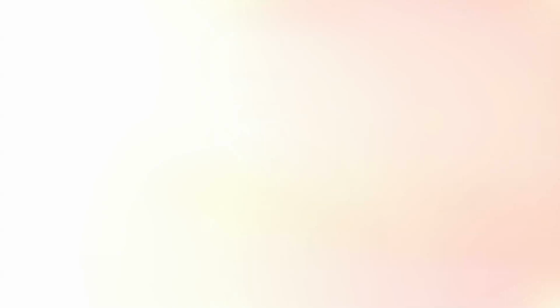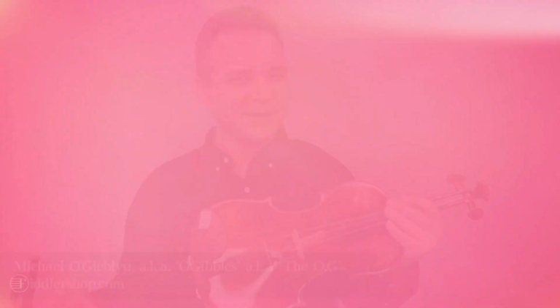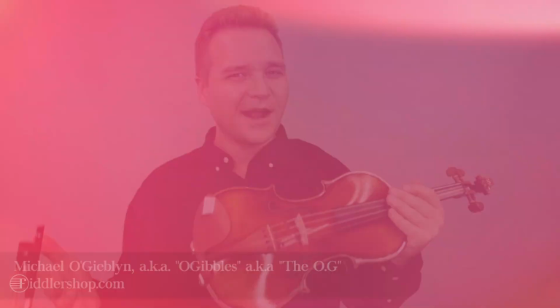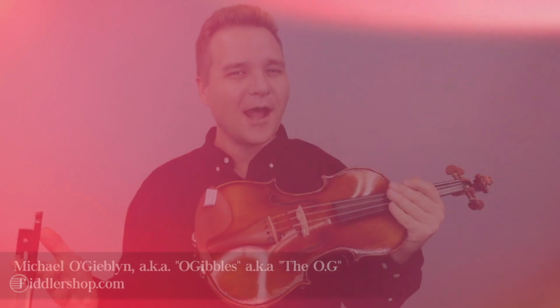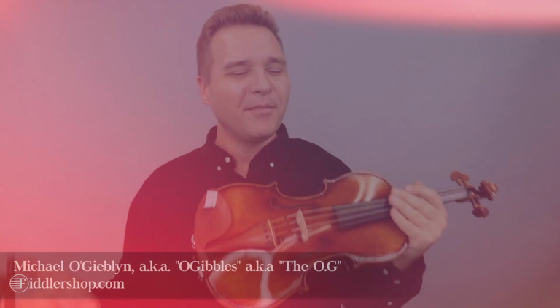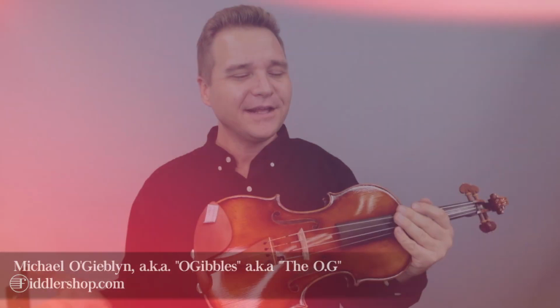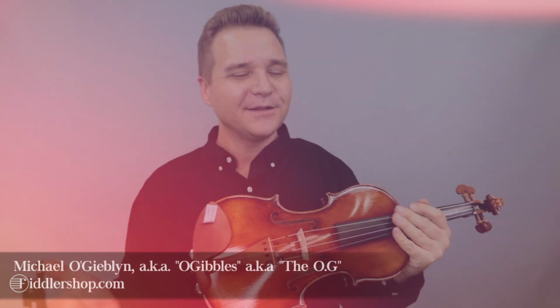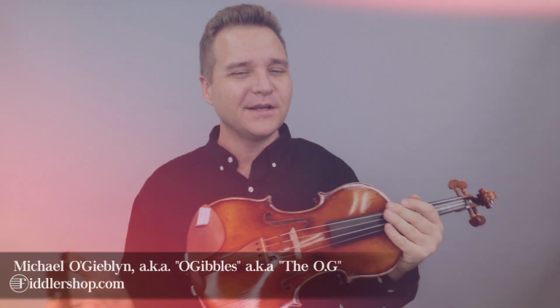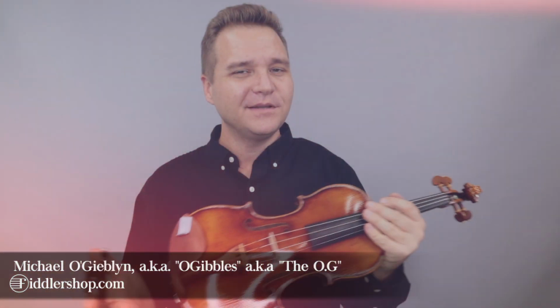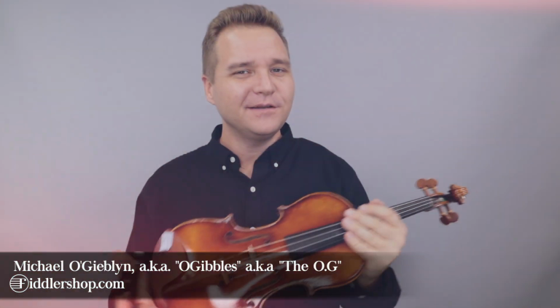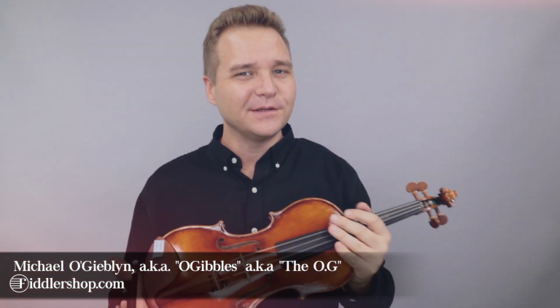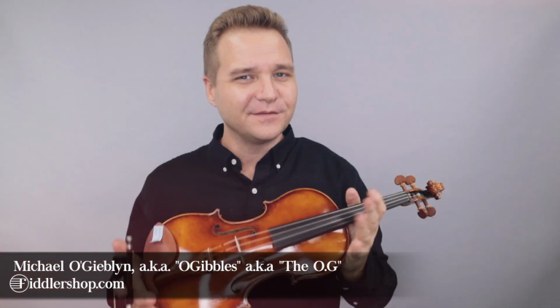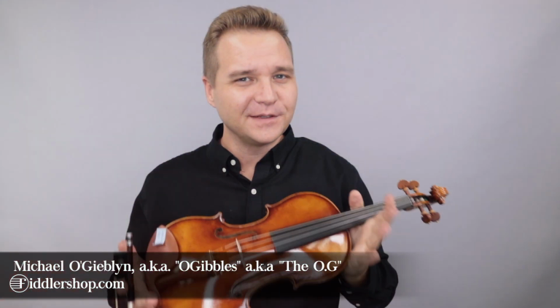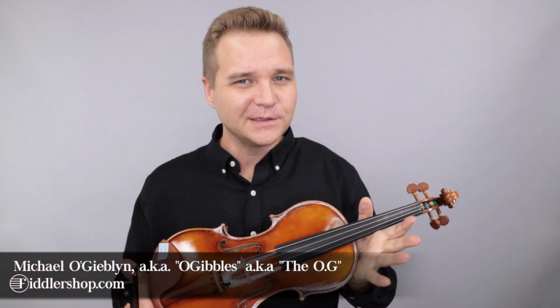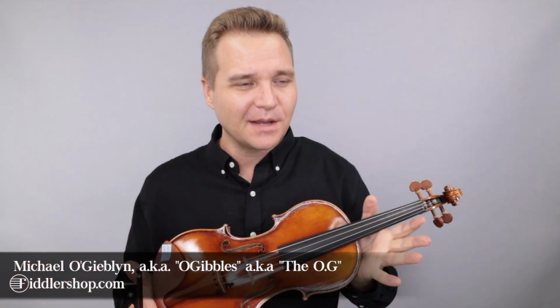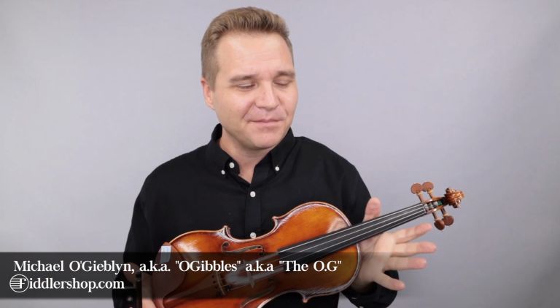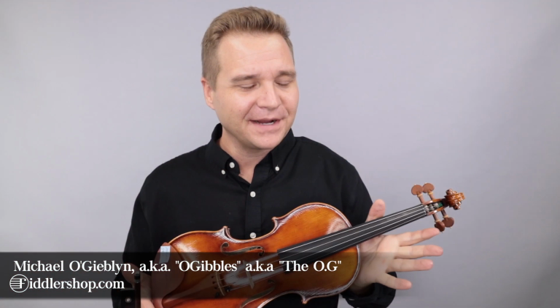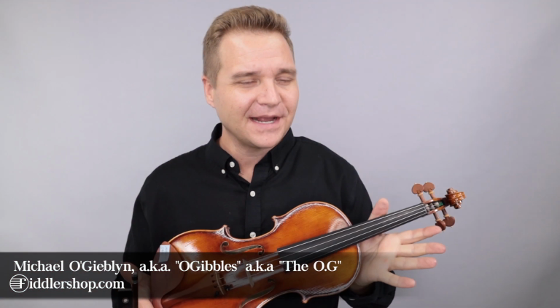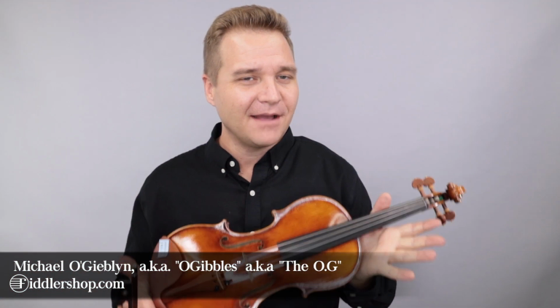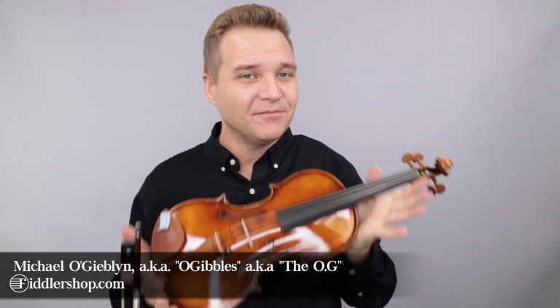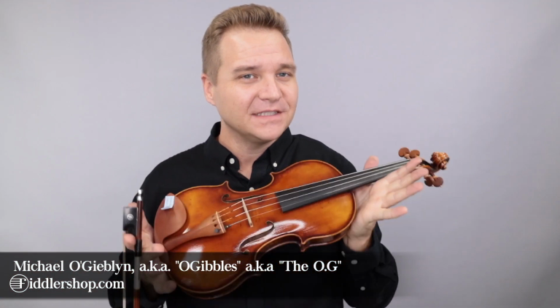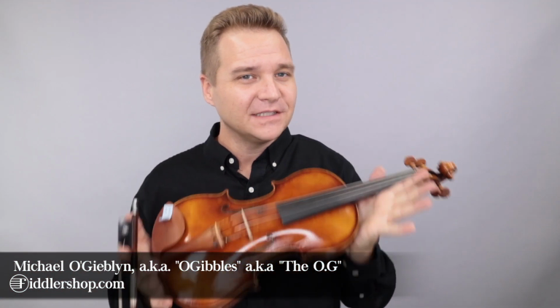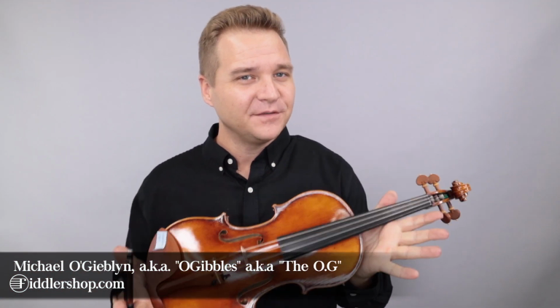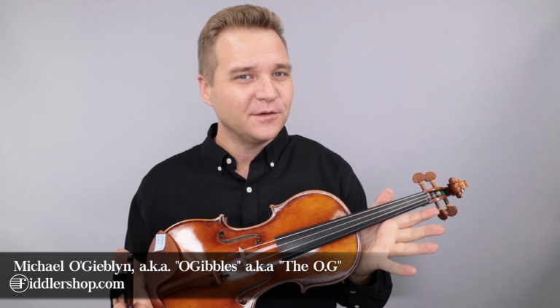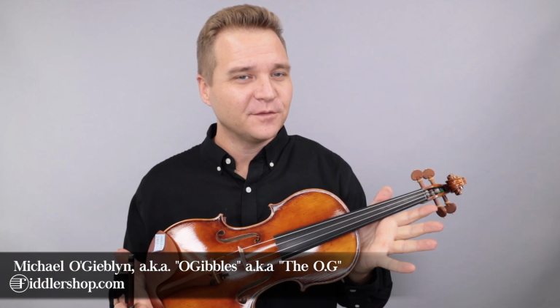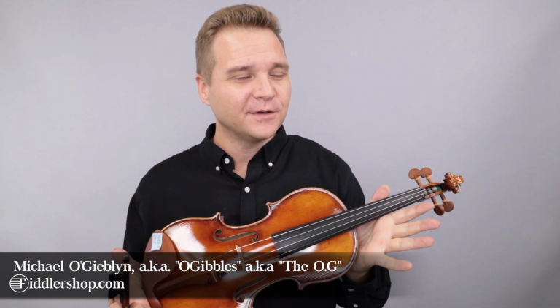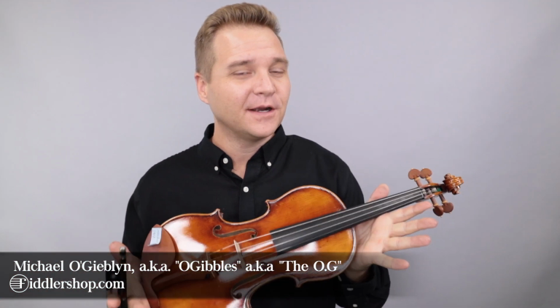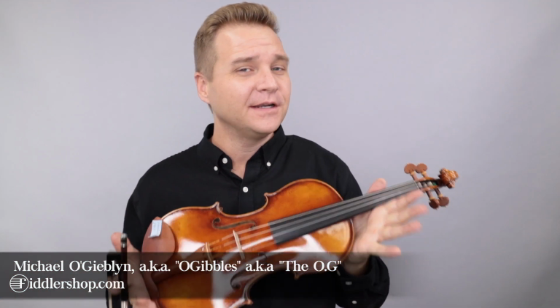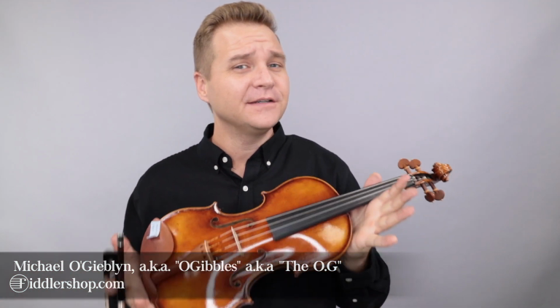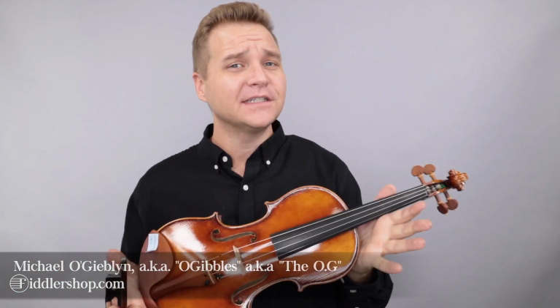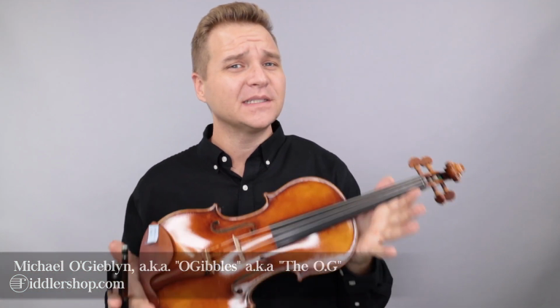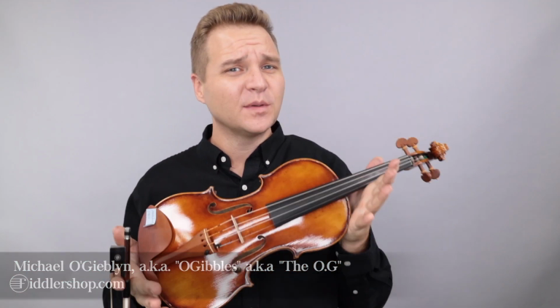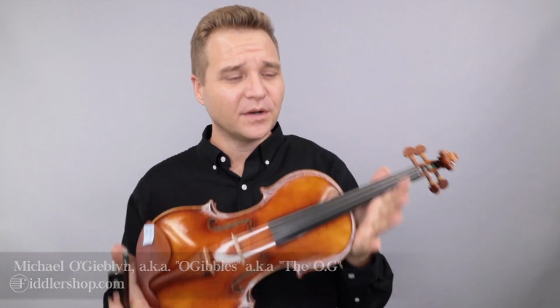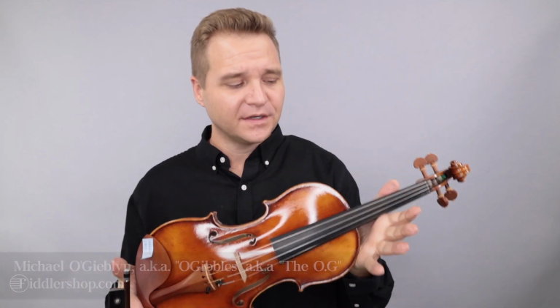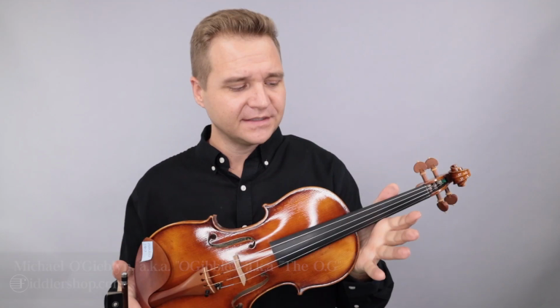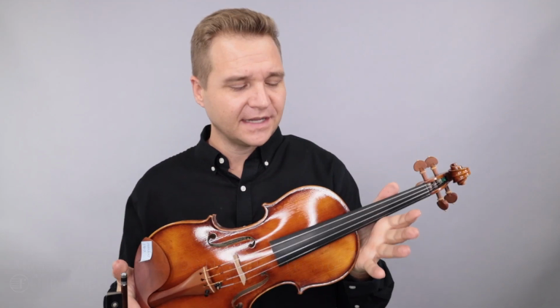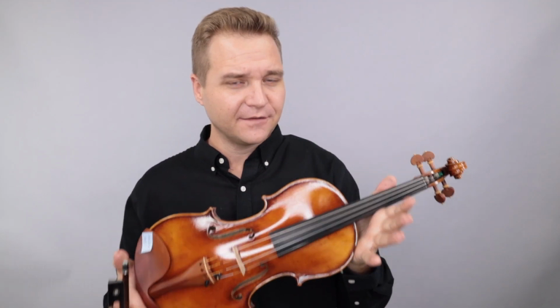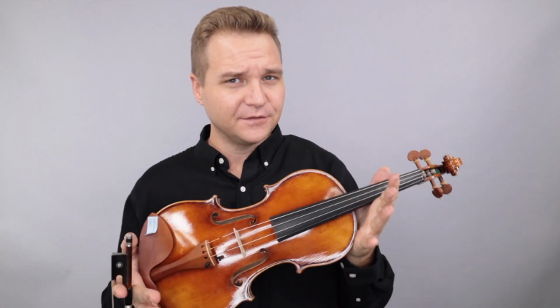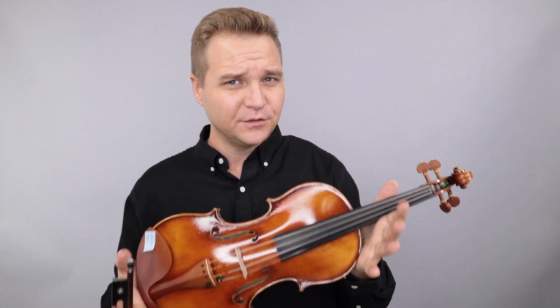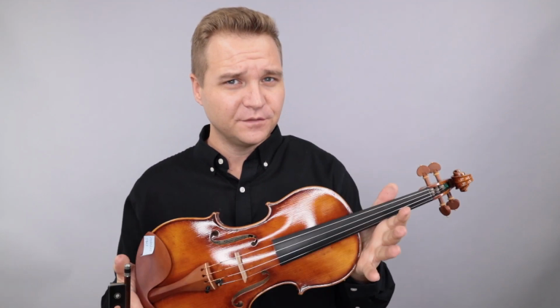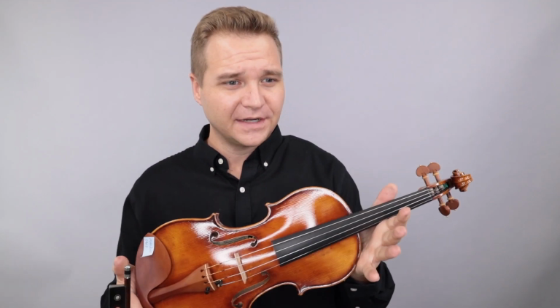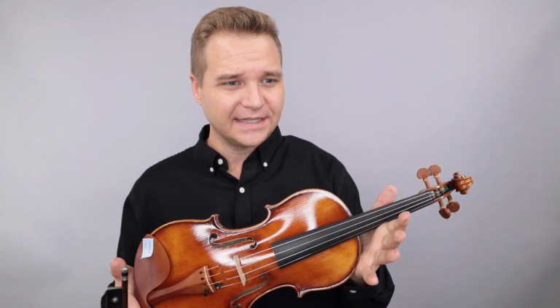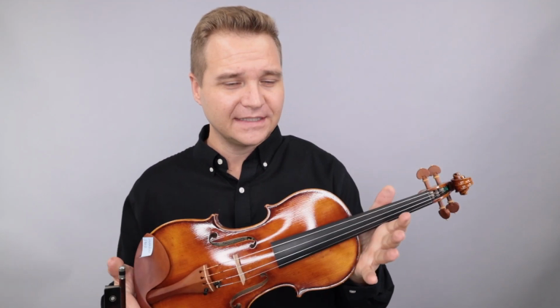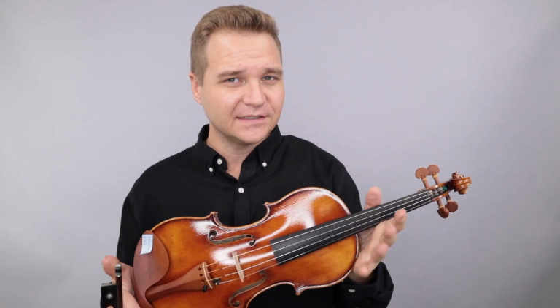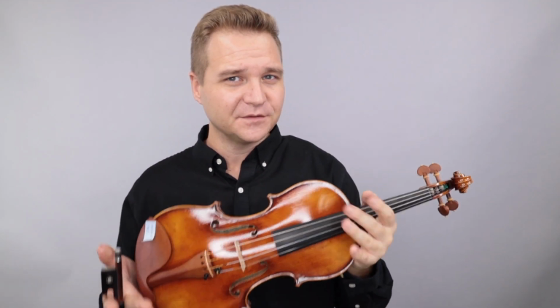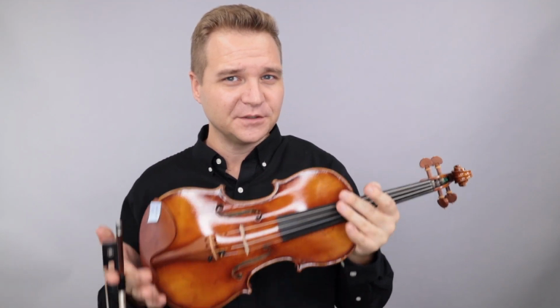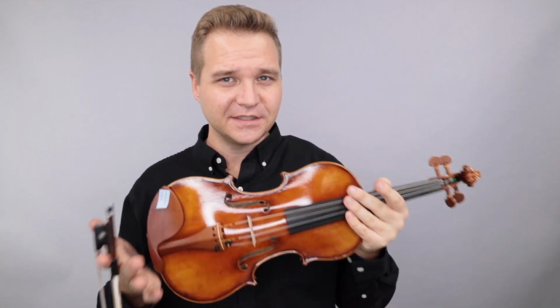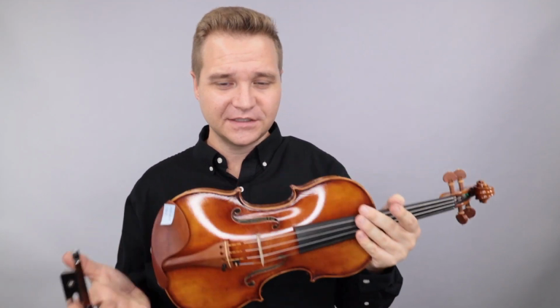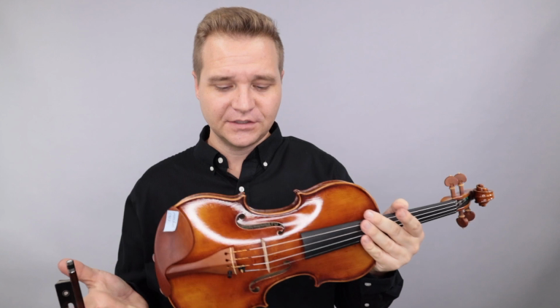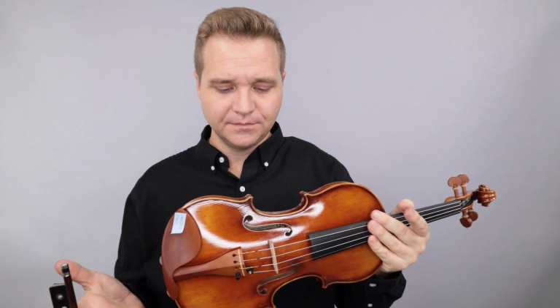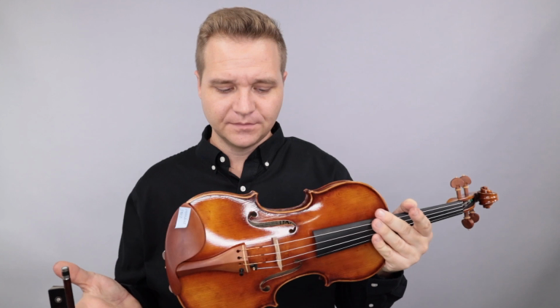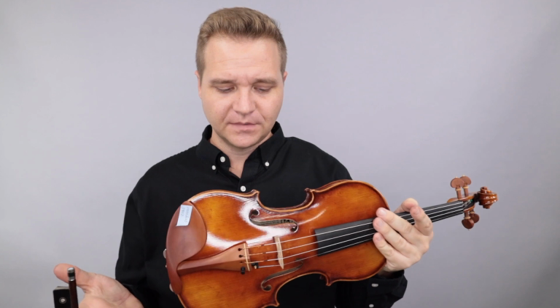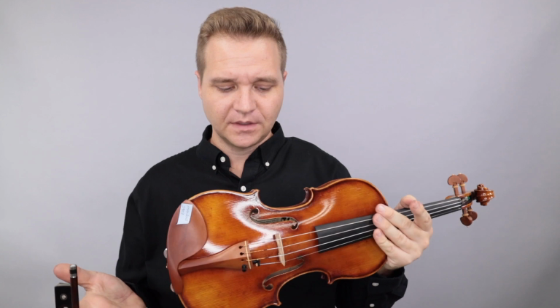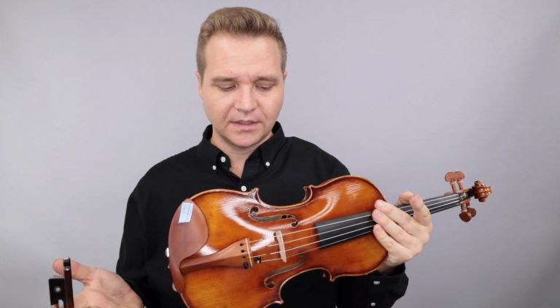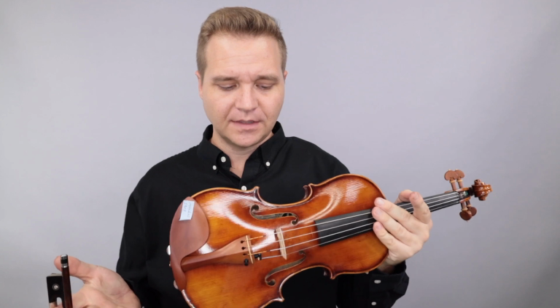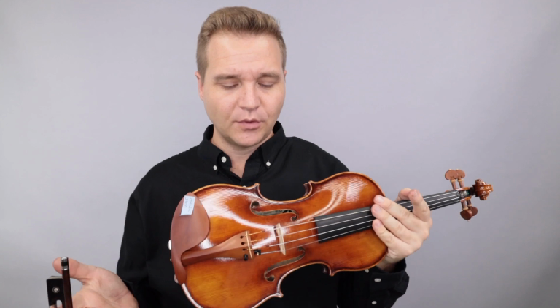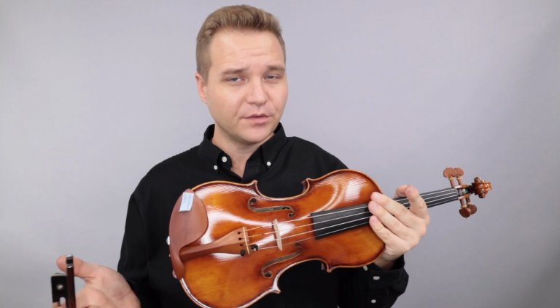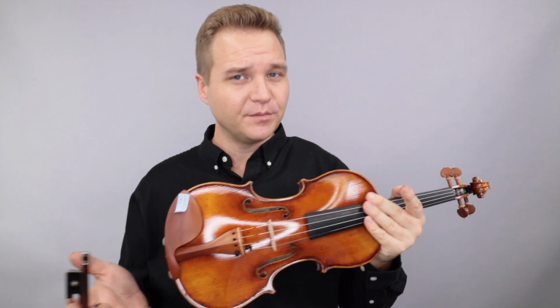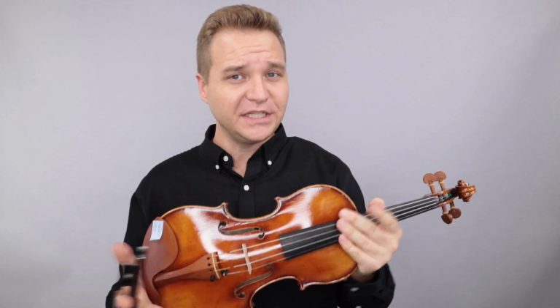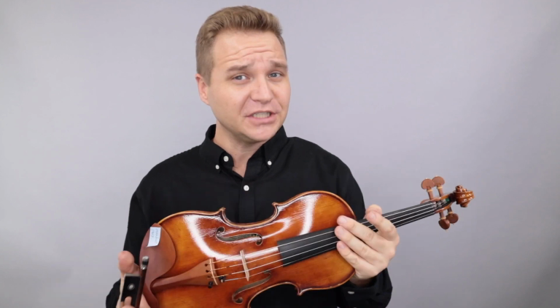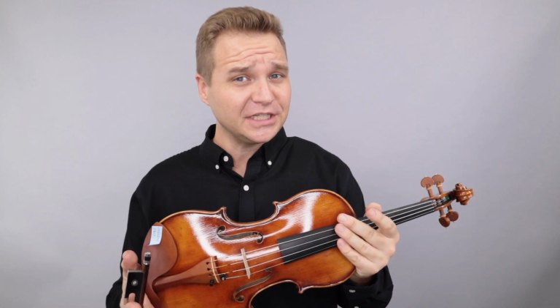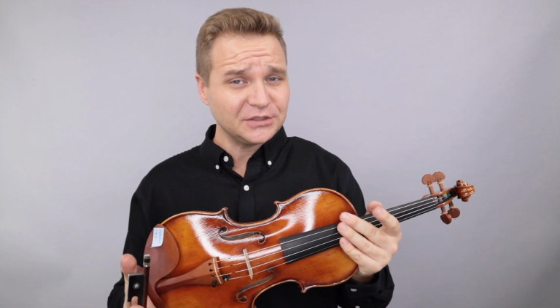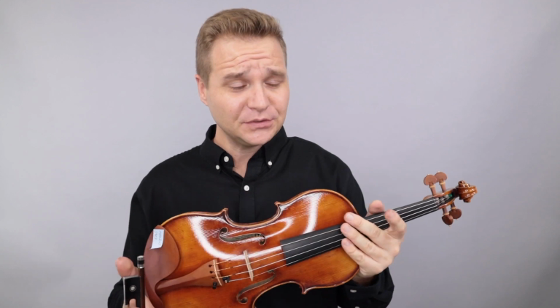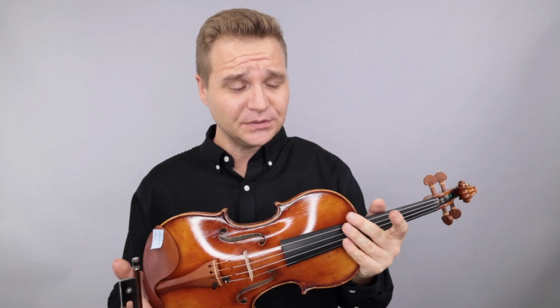Hello there, I'm Michael O'Giblin with FiddlerShop.com. This is a video for your customer Marcus. I have two violins for you to listen to, both Ming-Jing Jews.